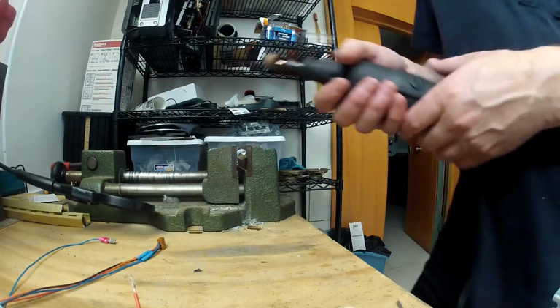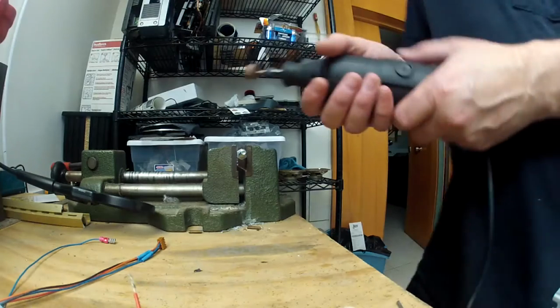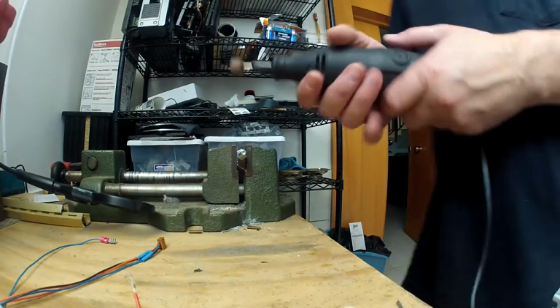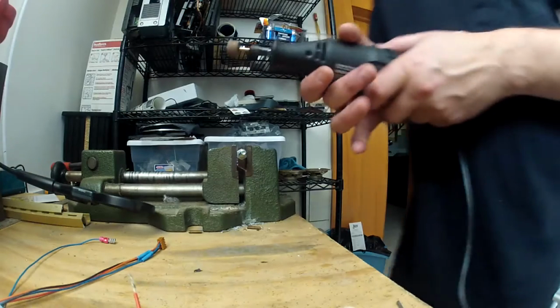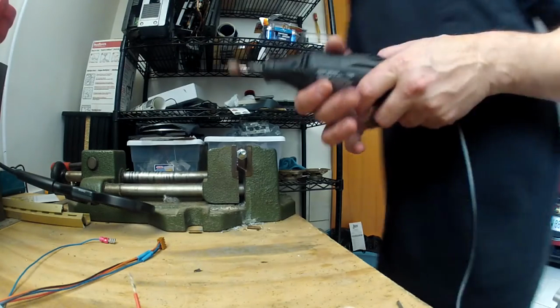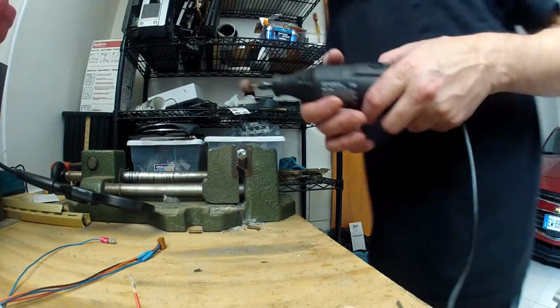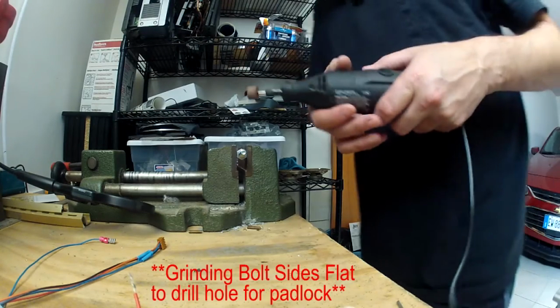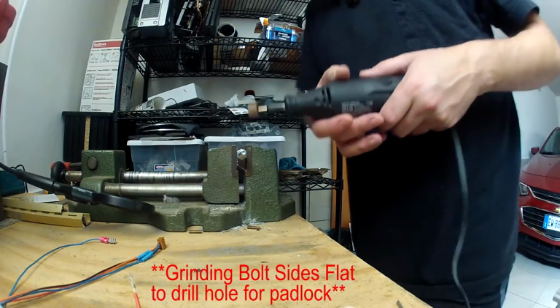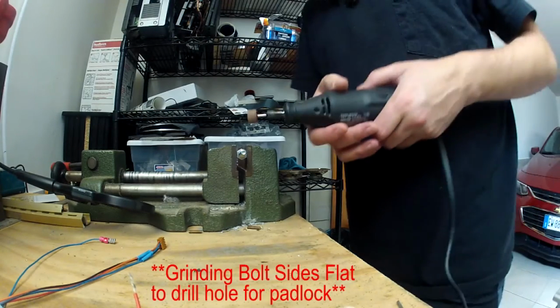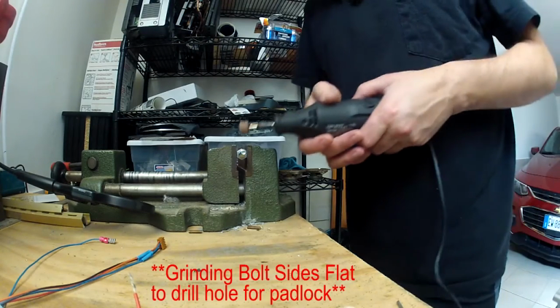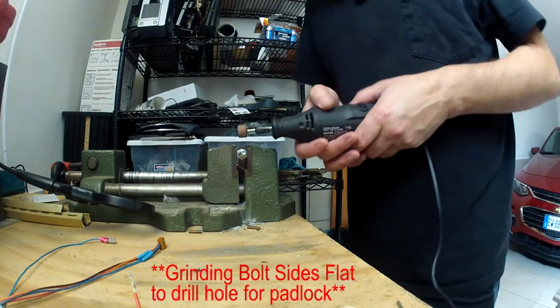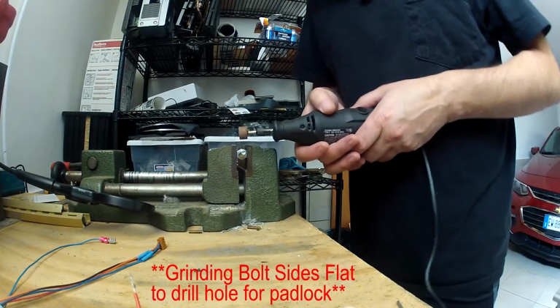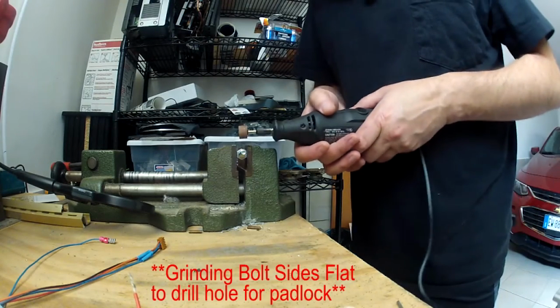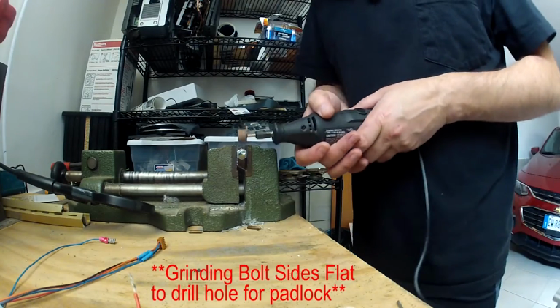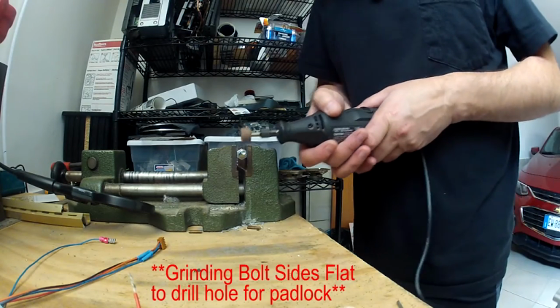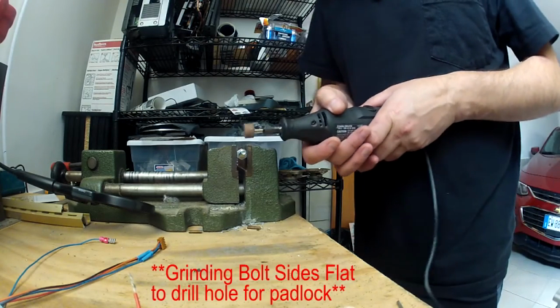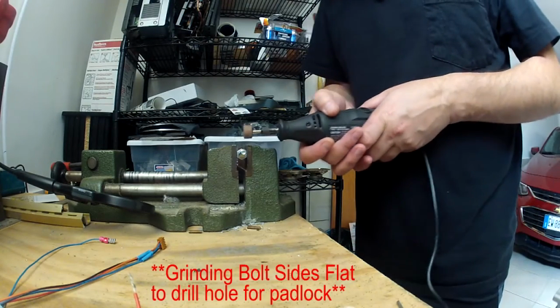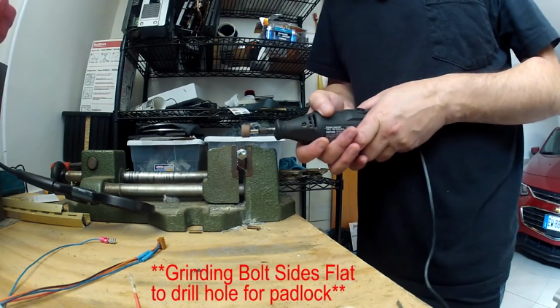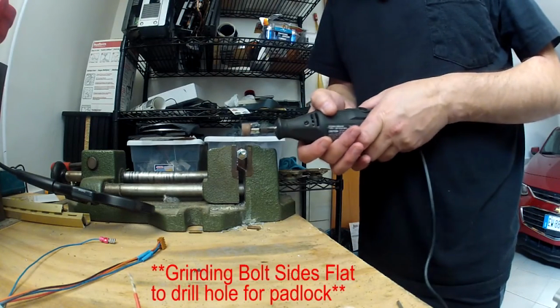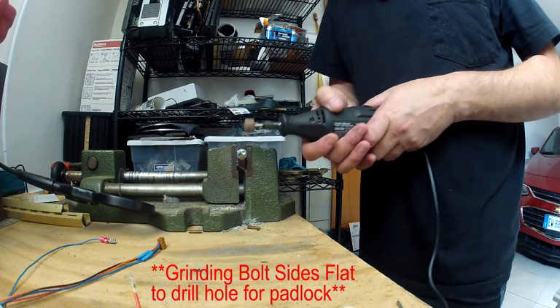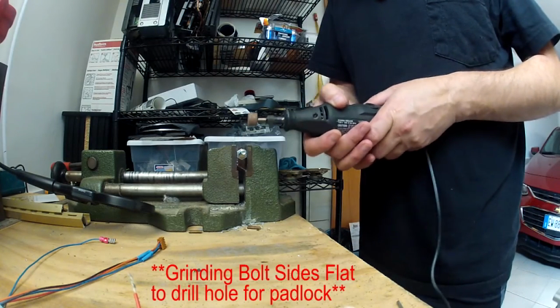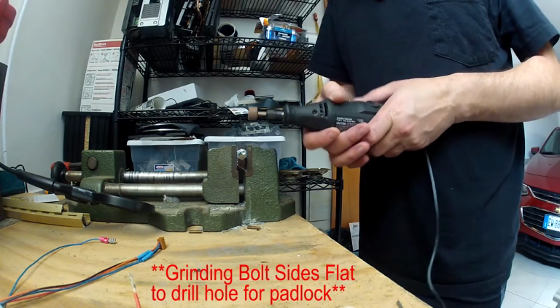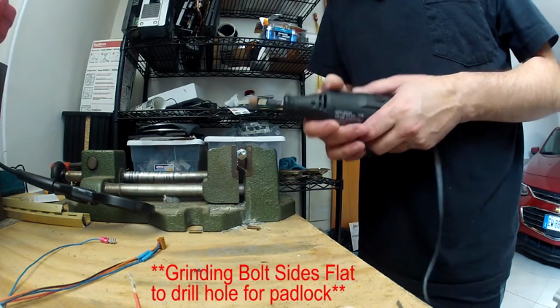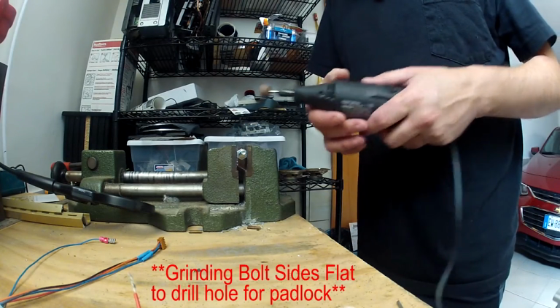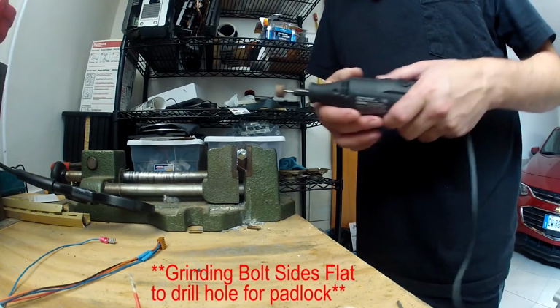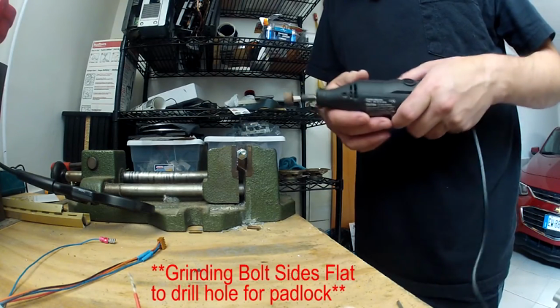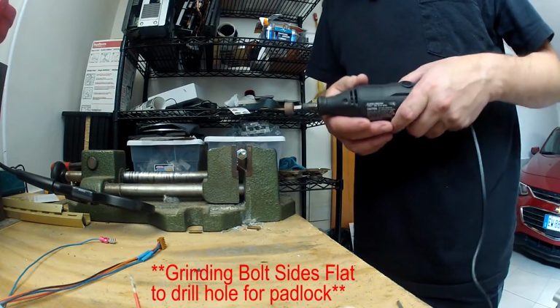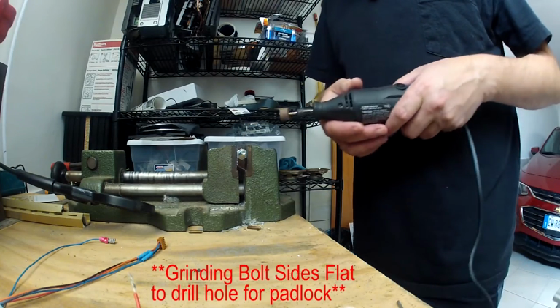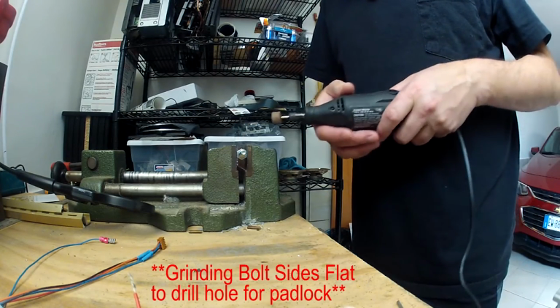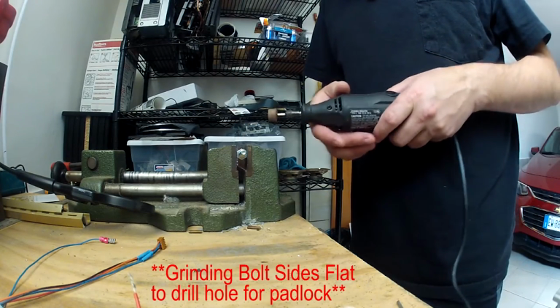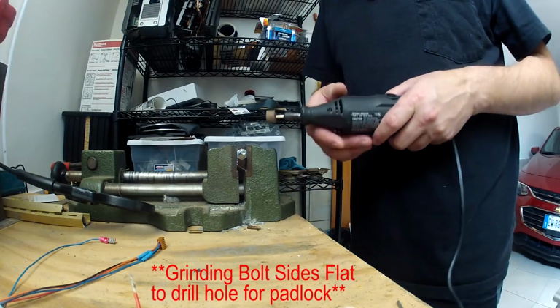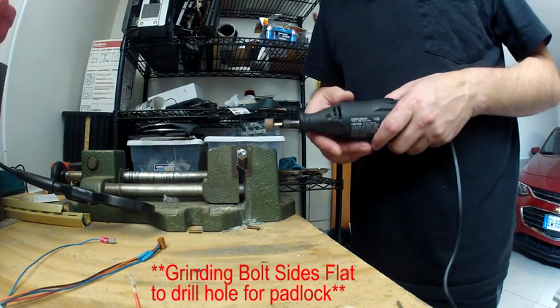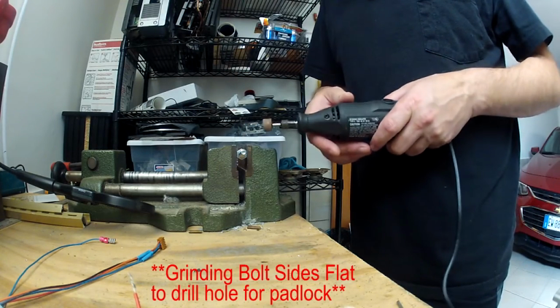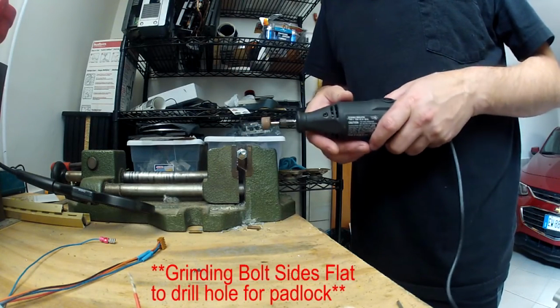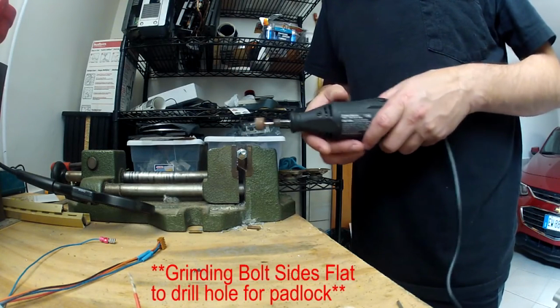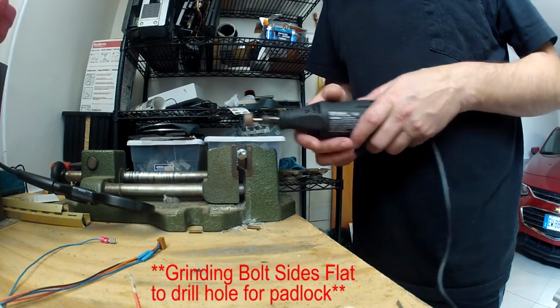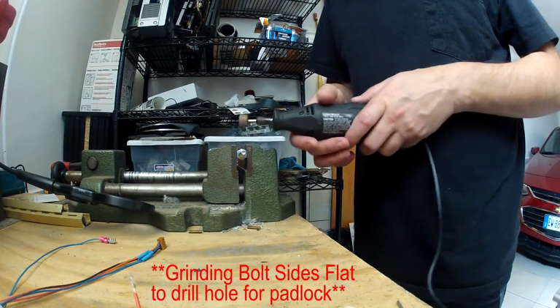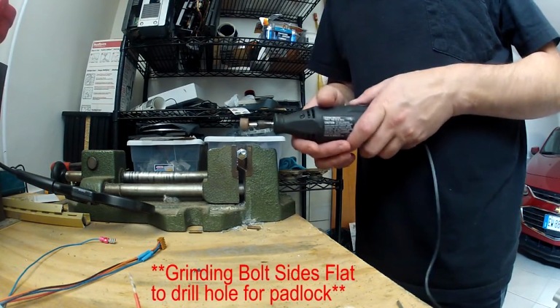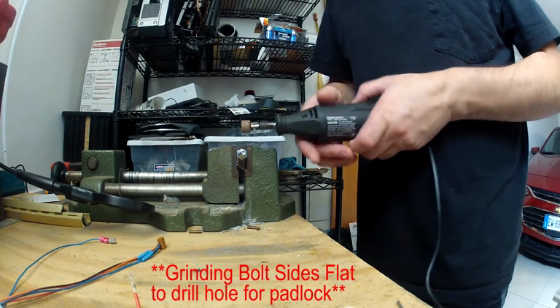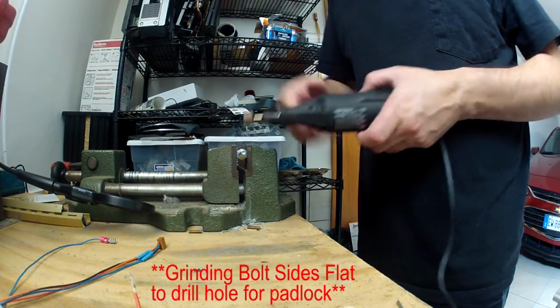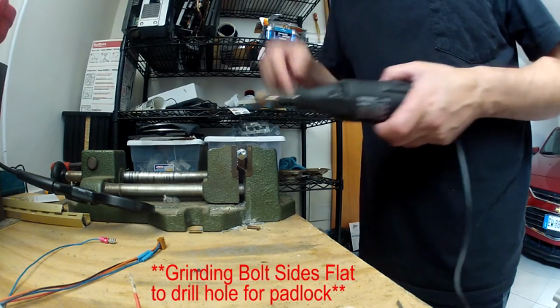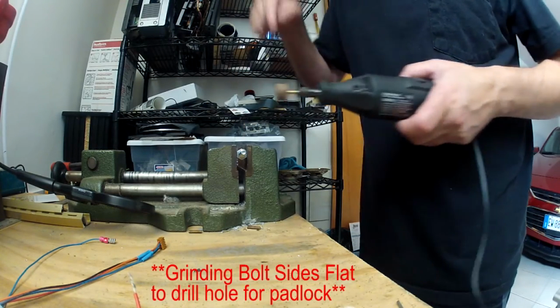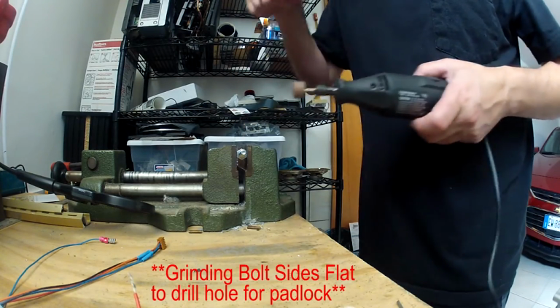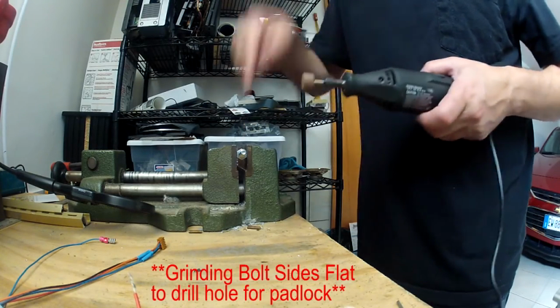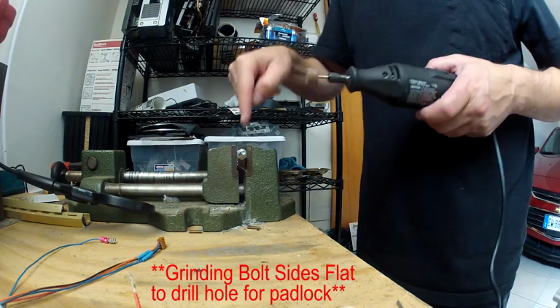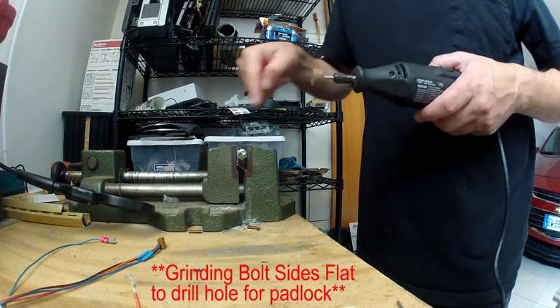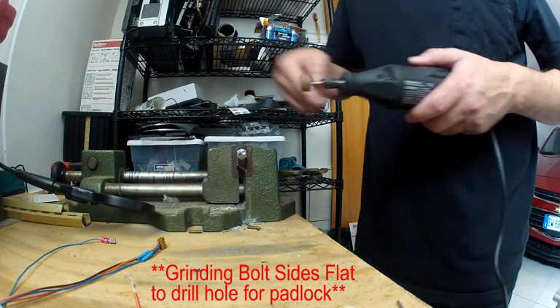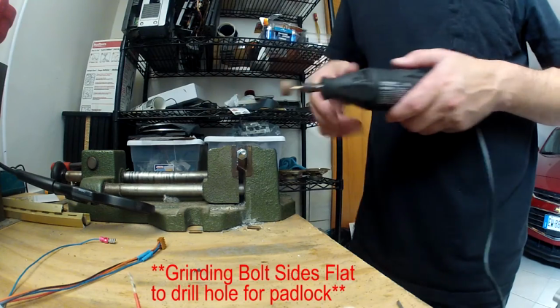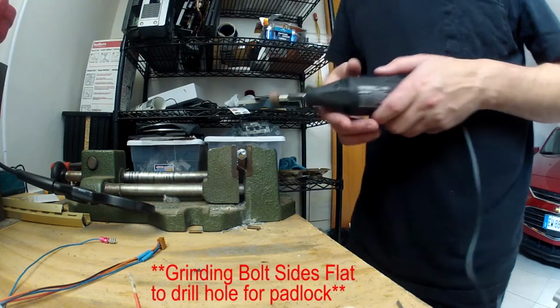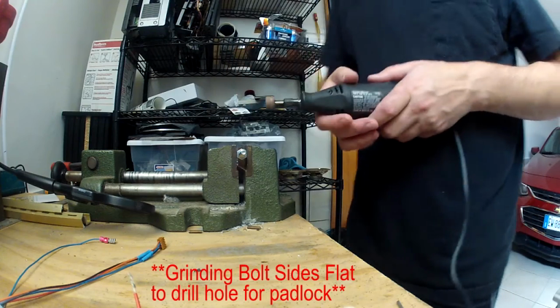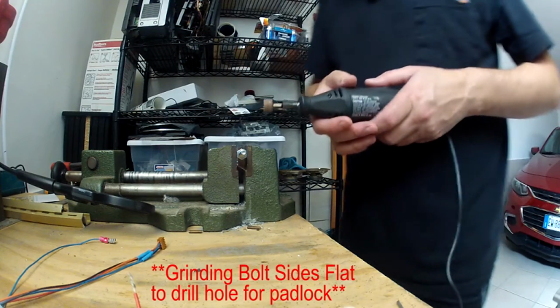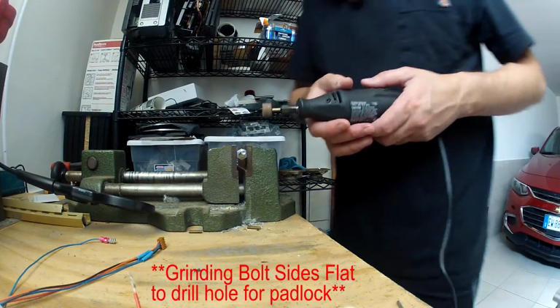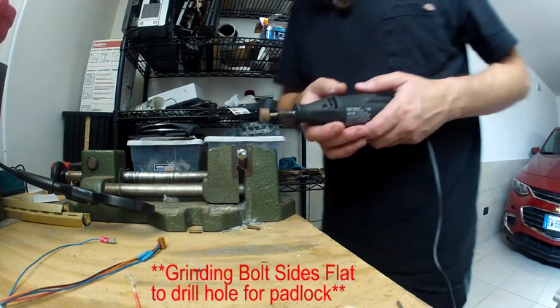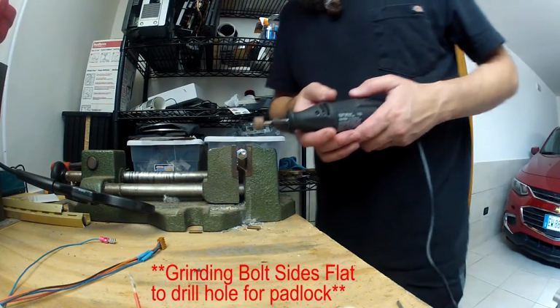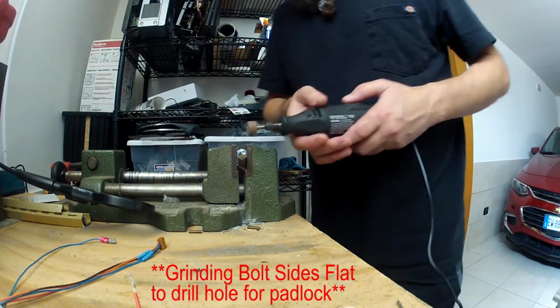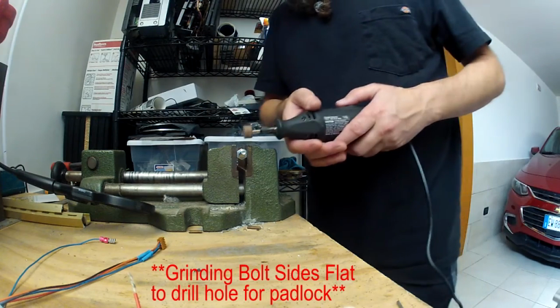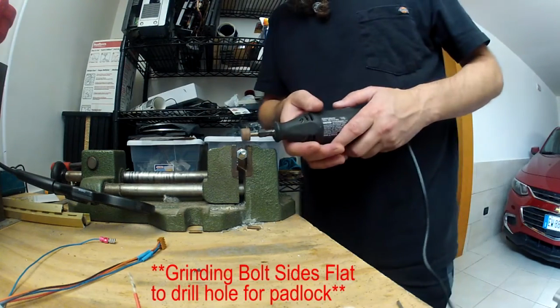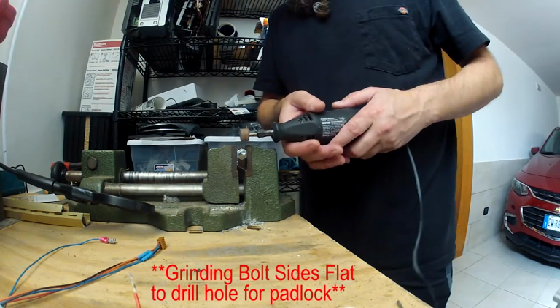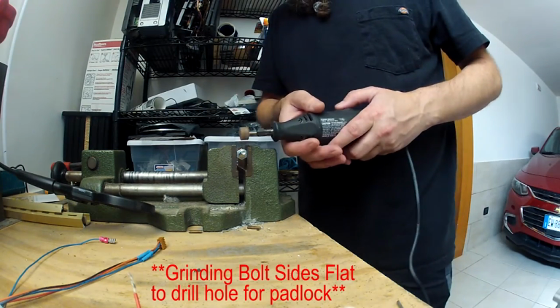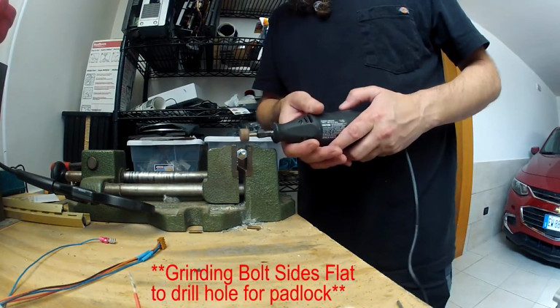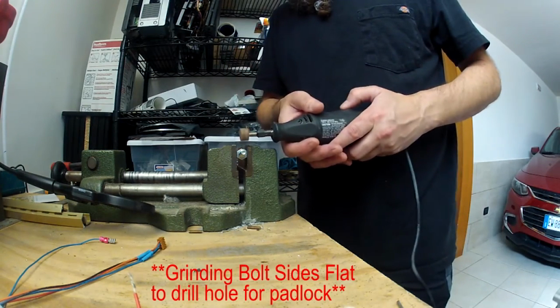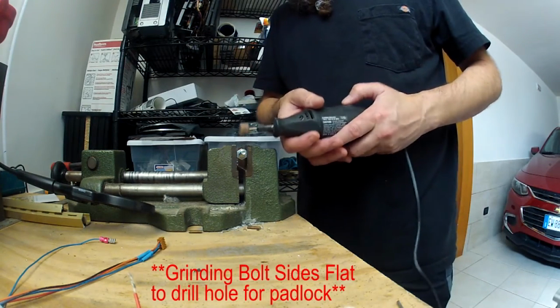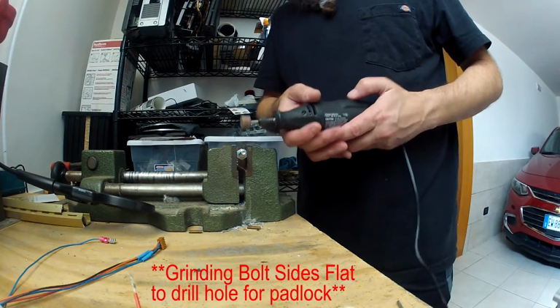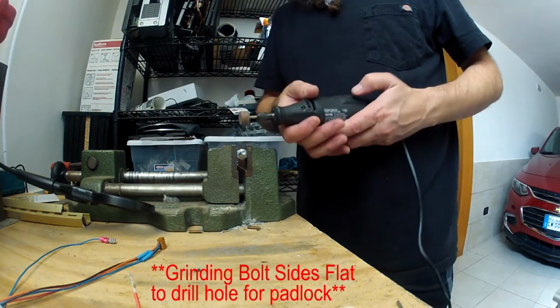So I'm now going to grind sections of this flat so that way I have a surface to drill into.